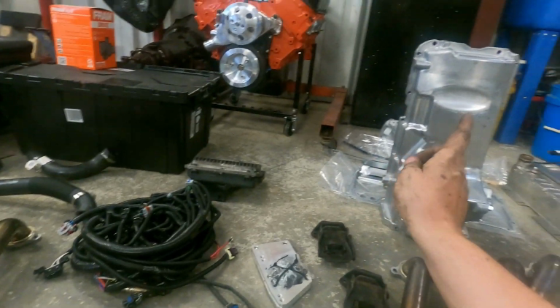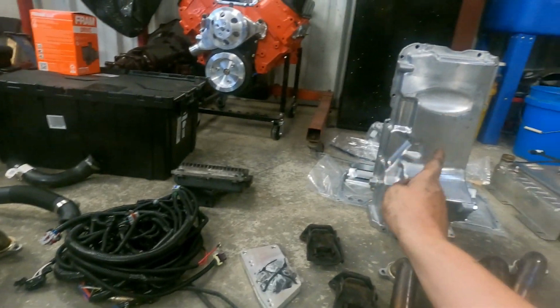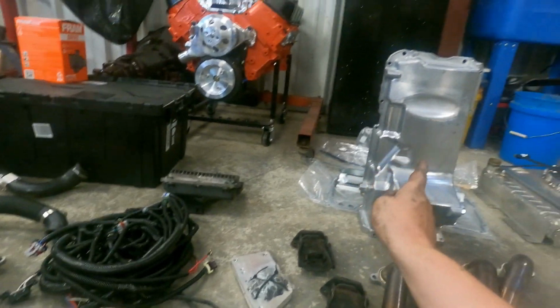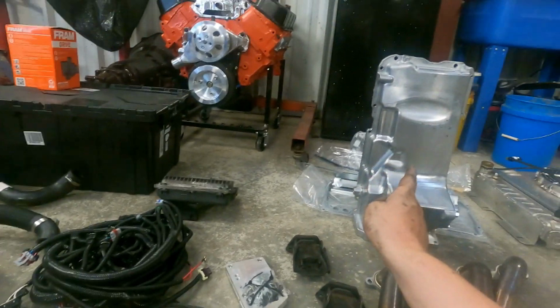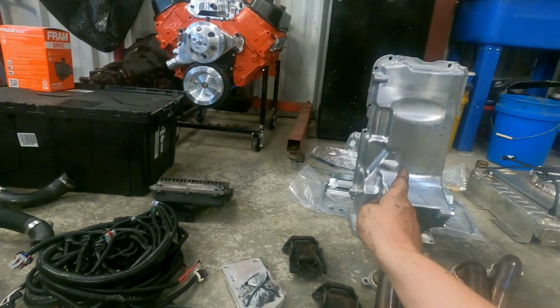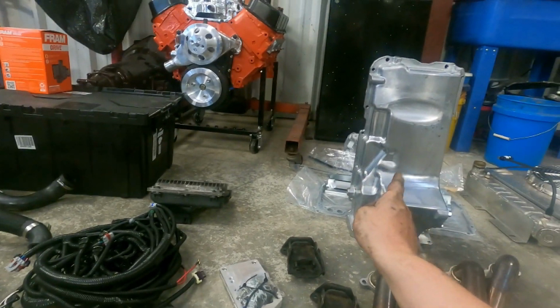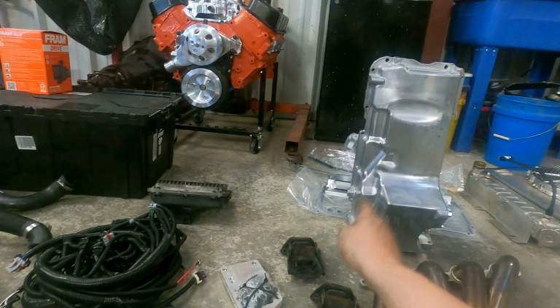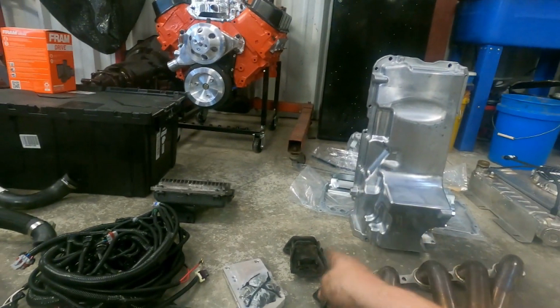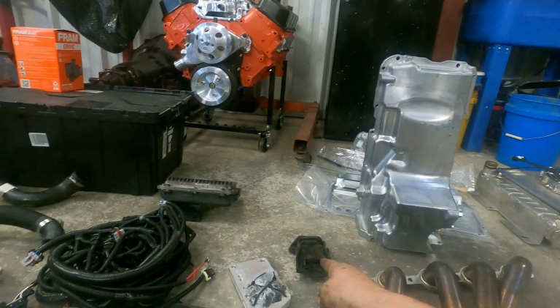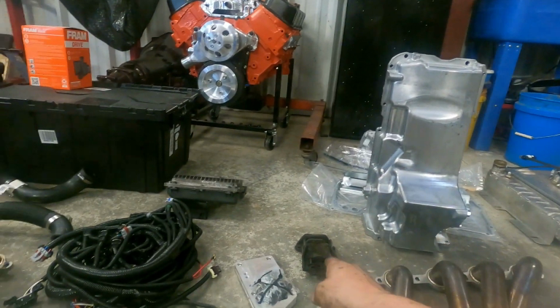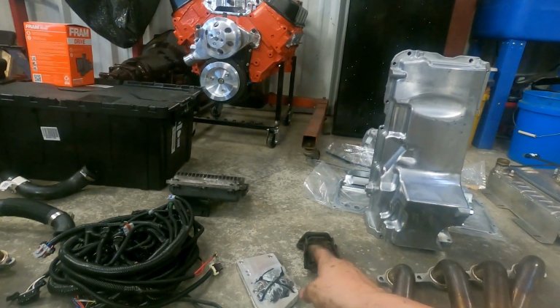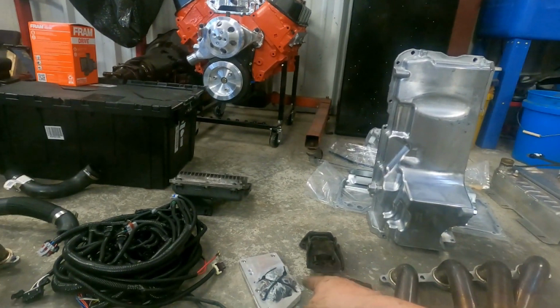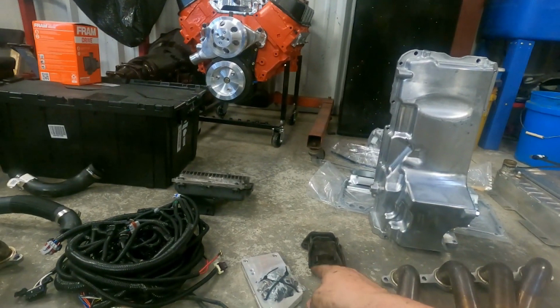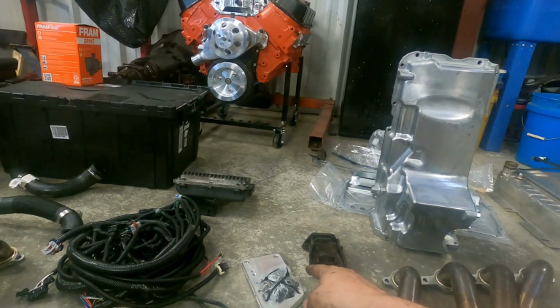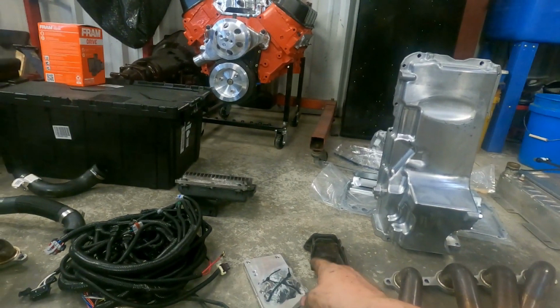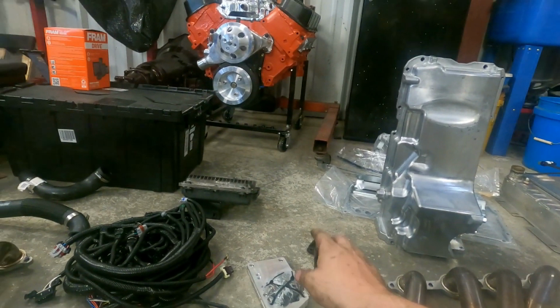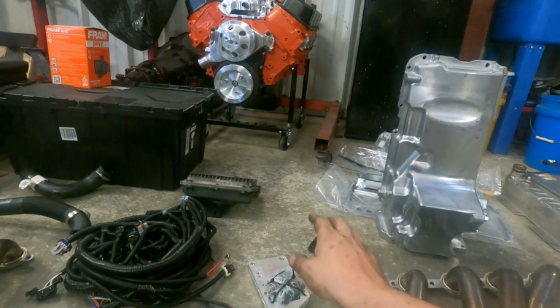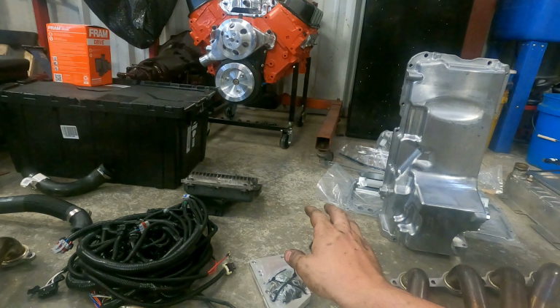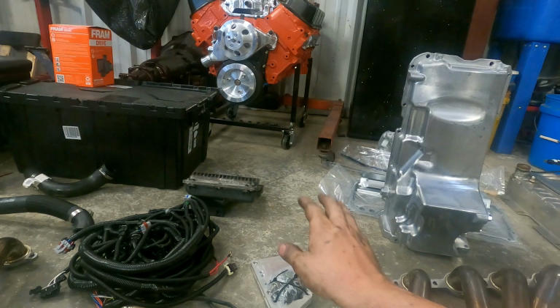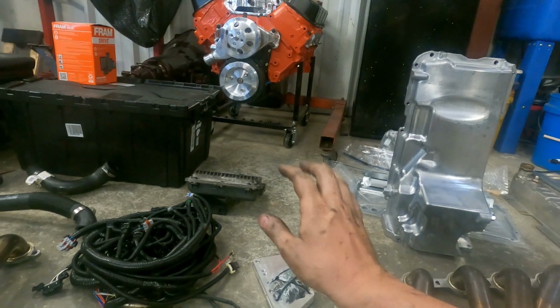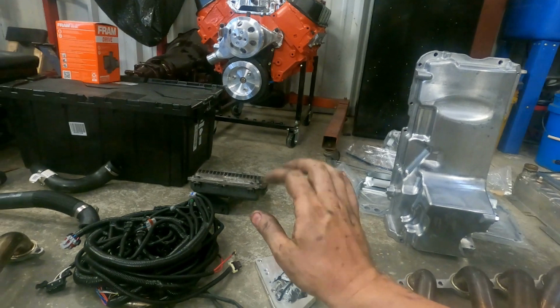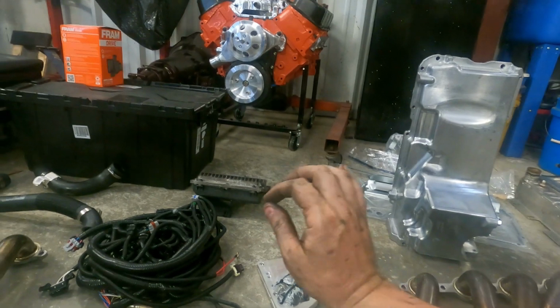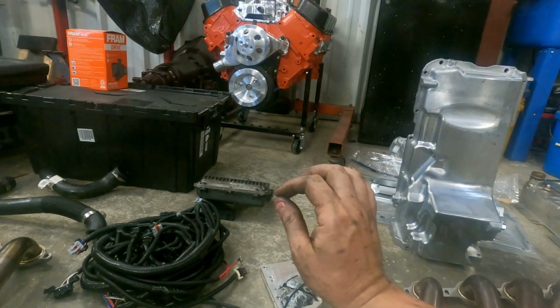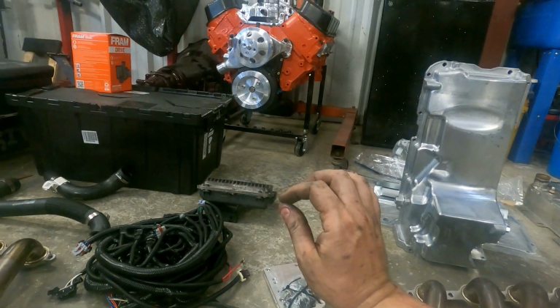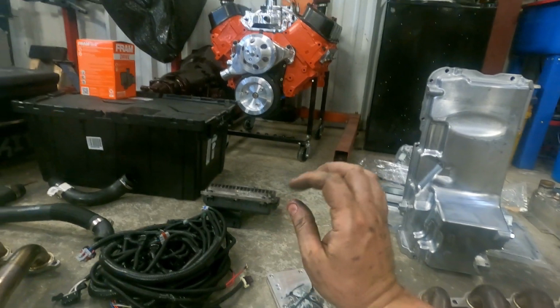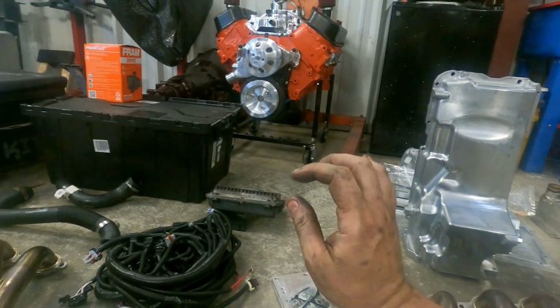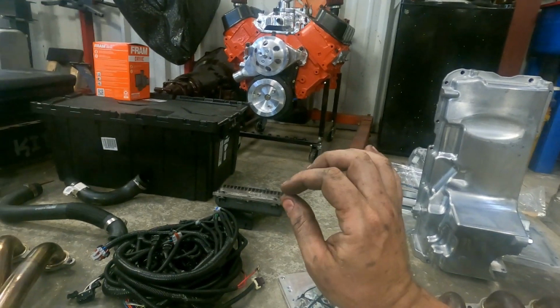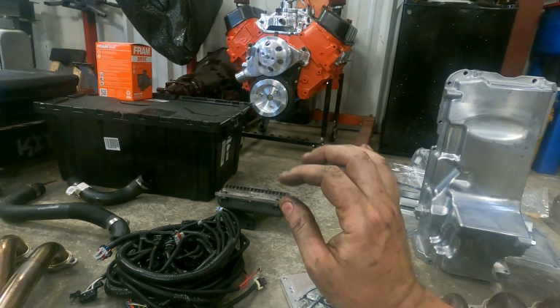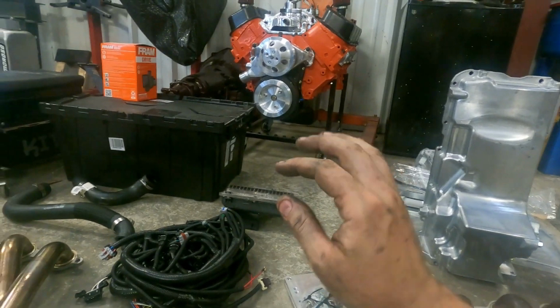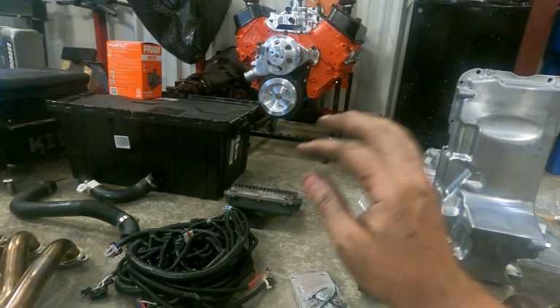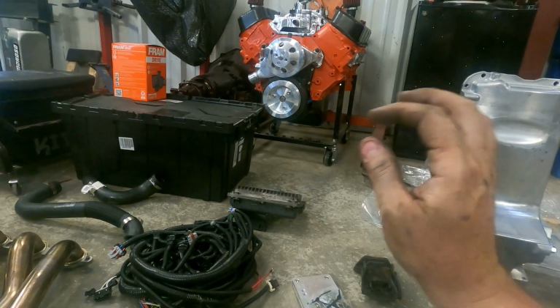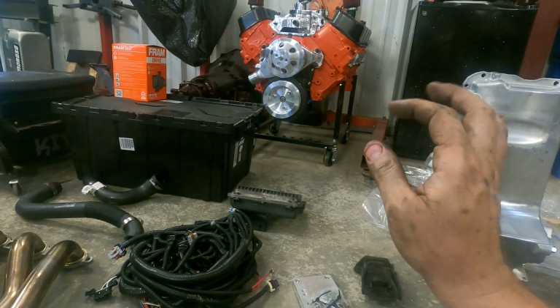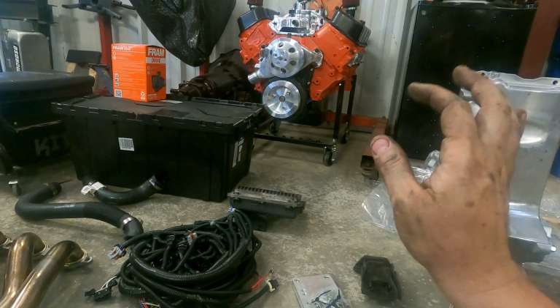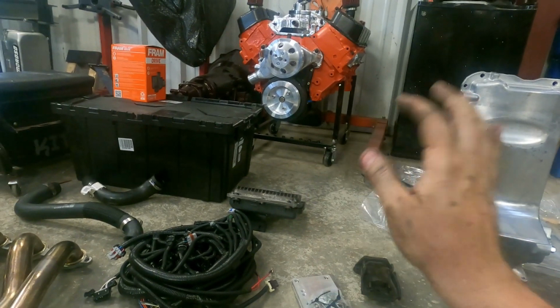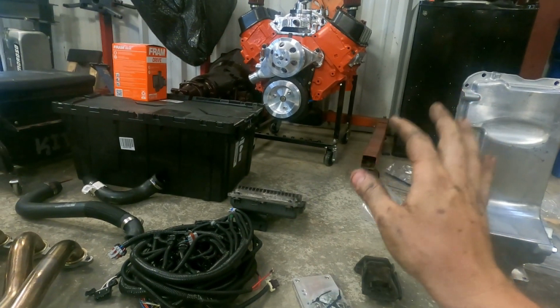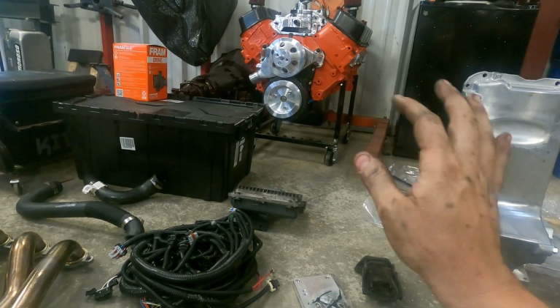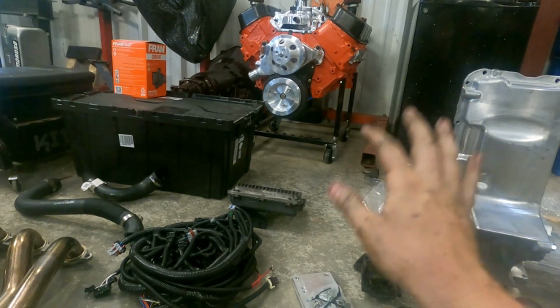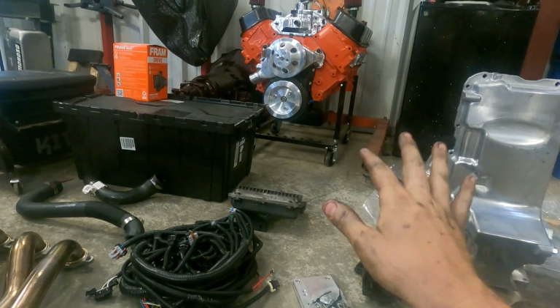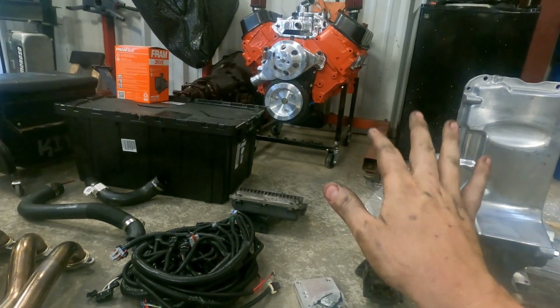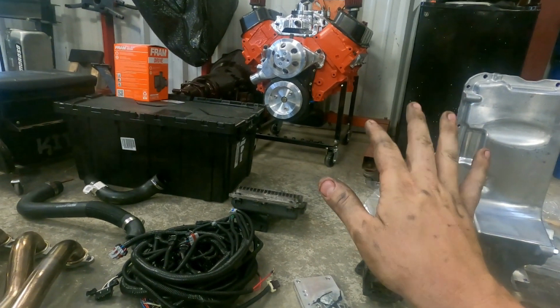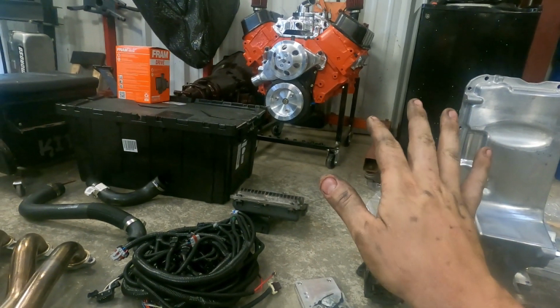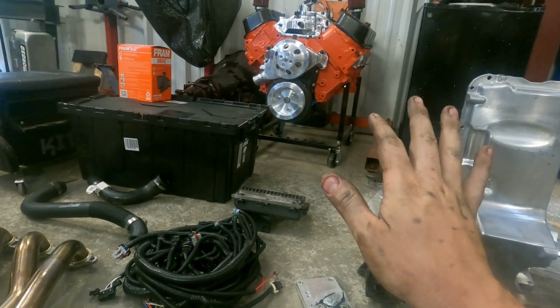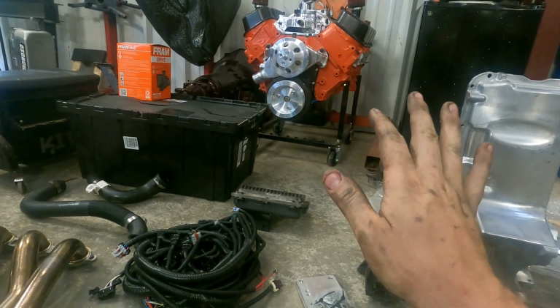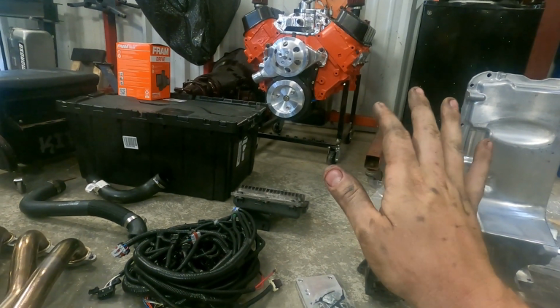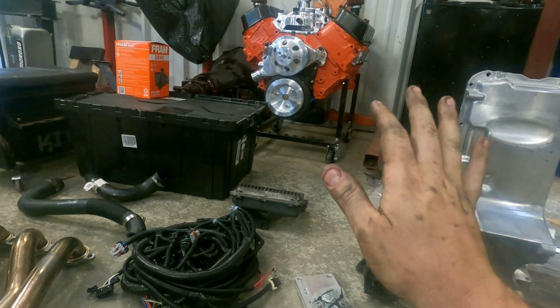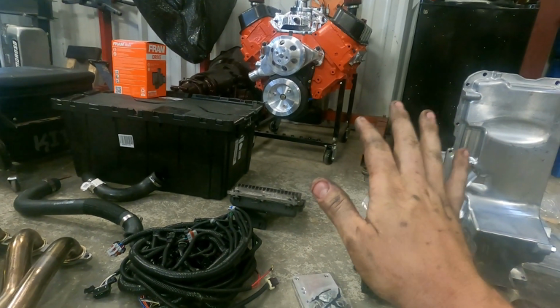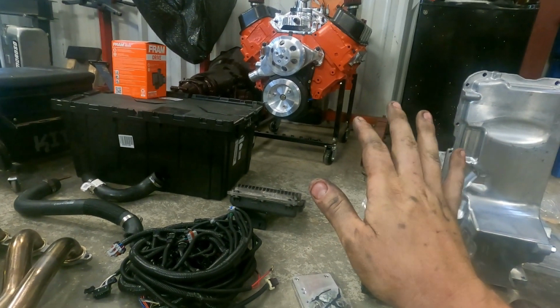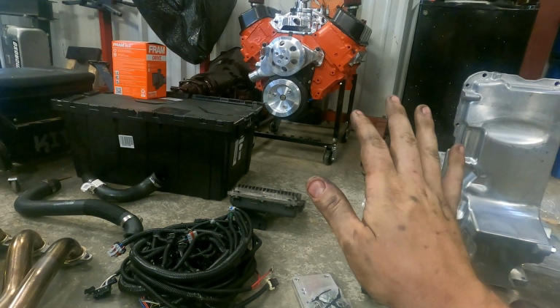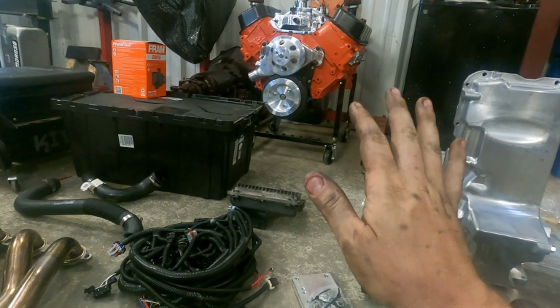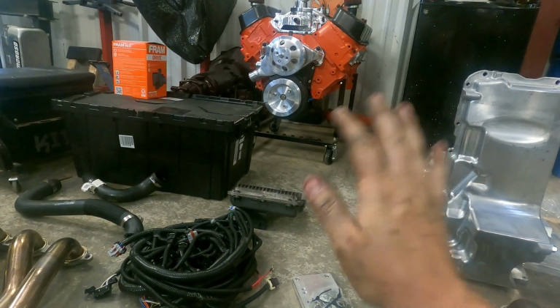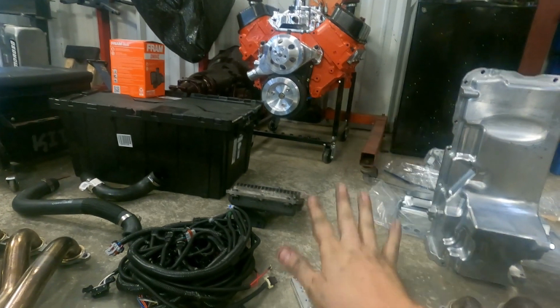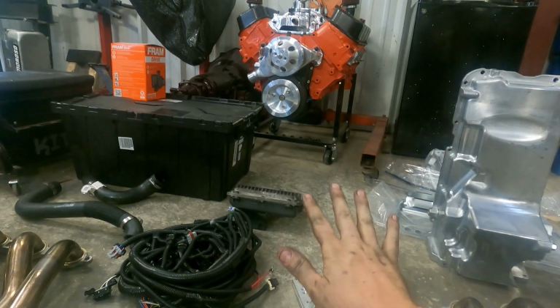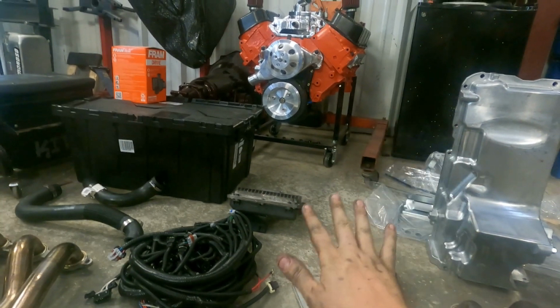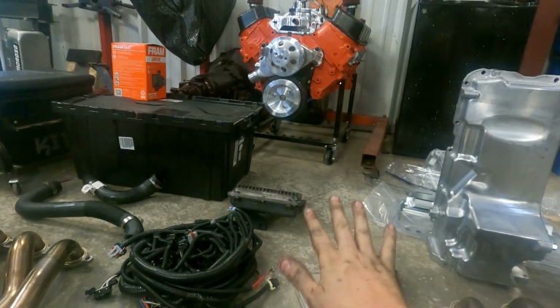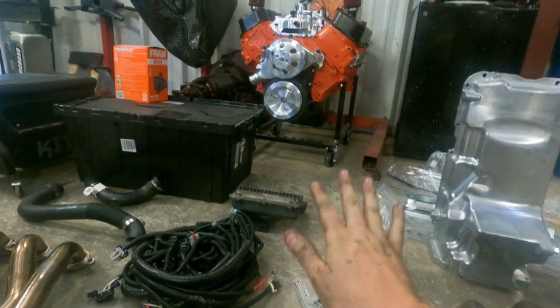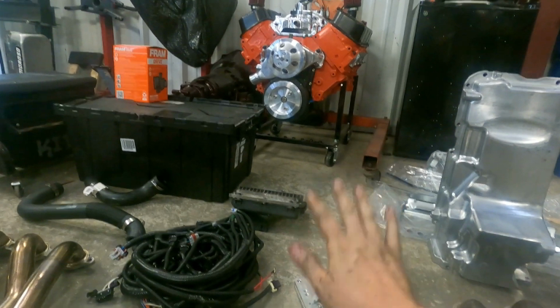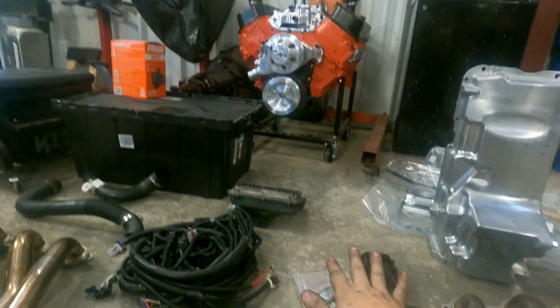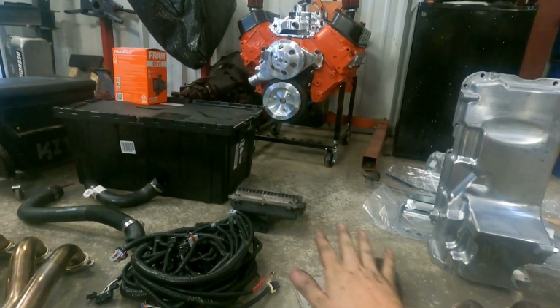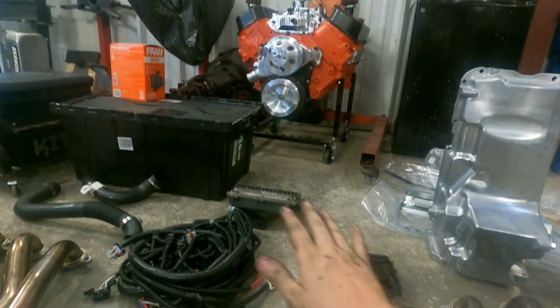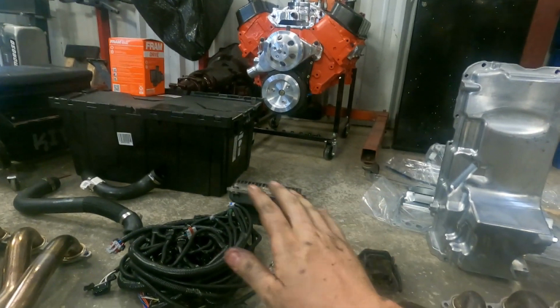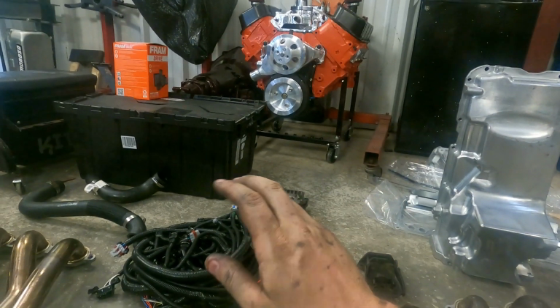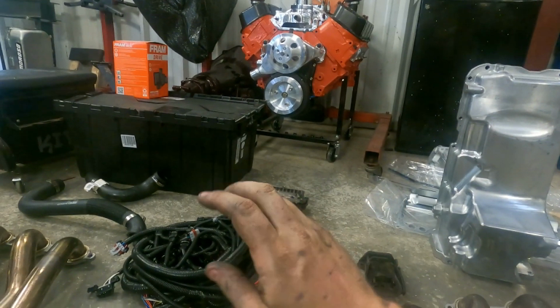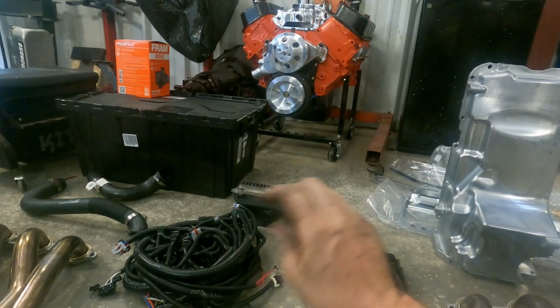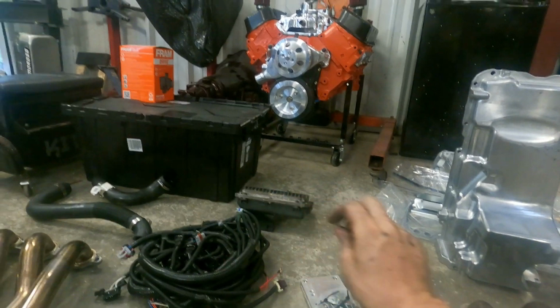So you have oil pan, engine mounts, transmission mount — engine and trans in the car, bolted up, done.